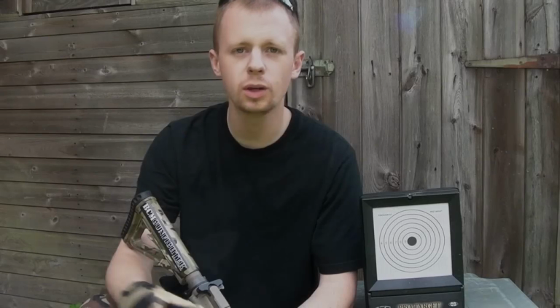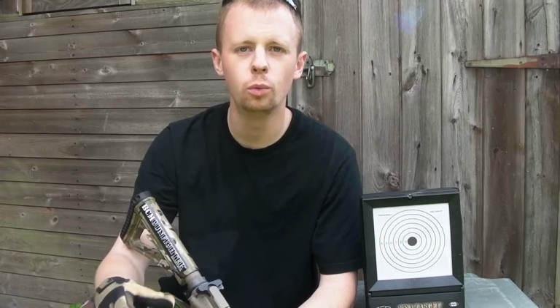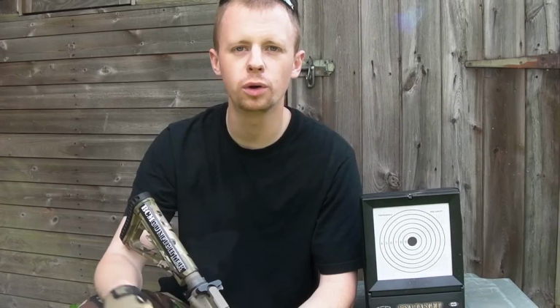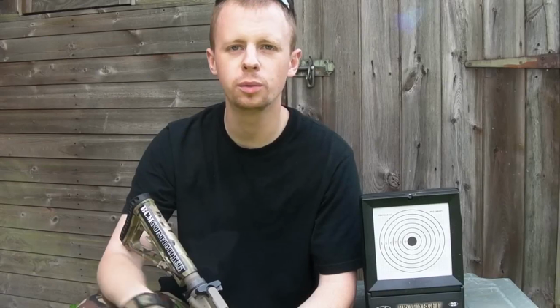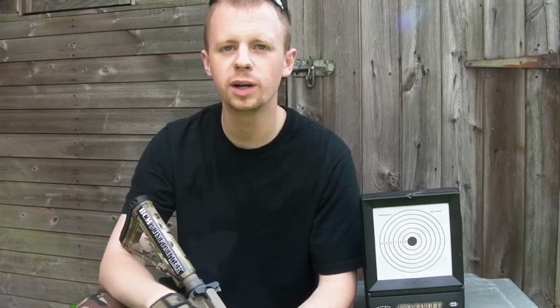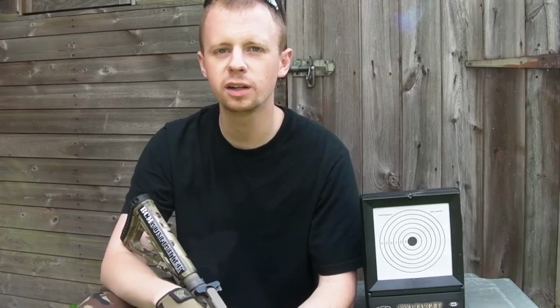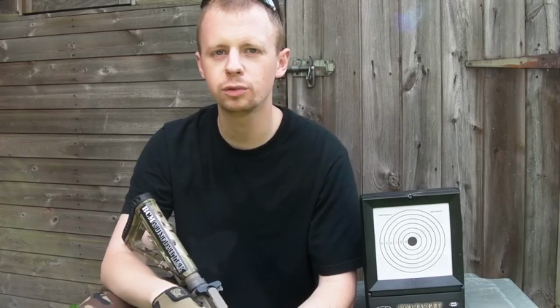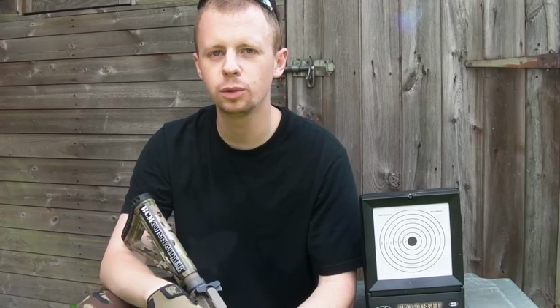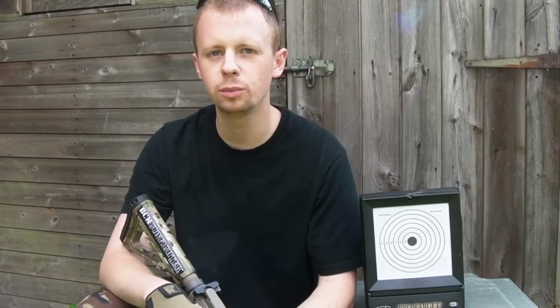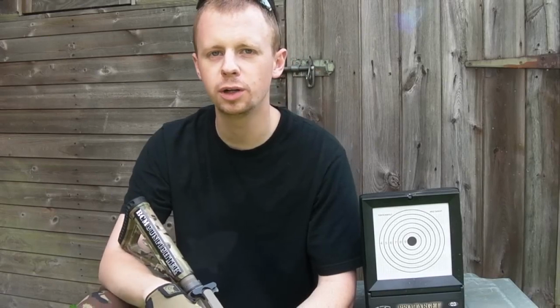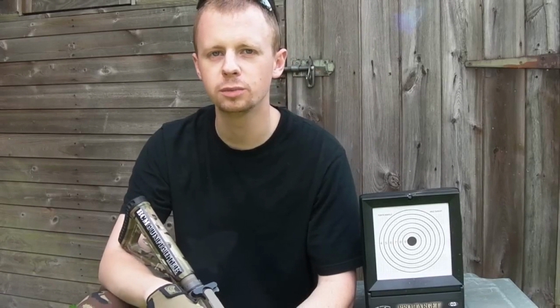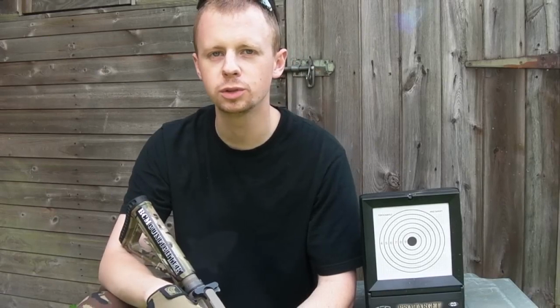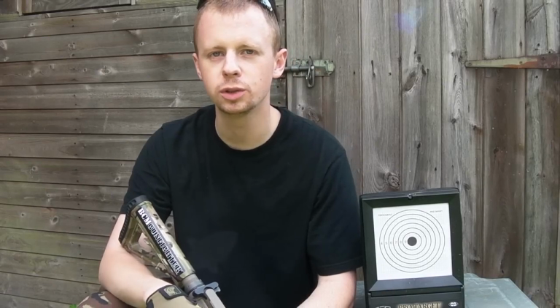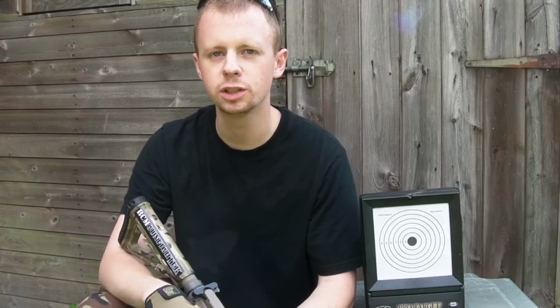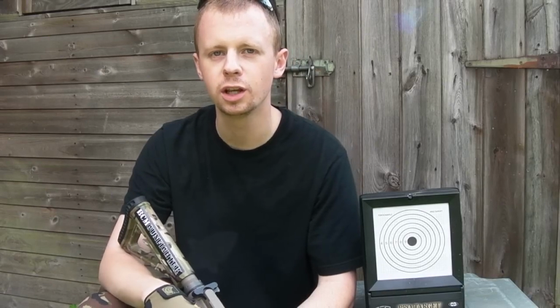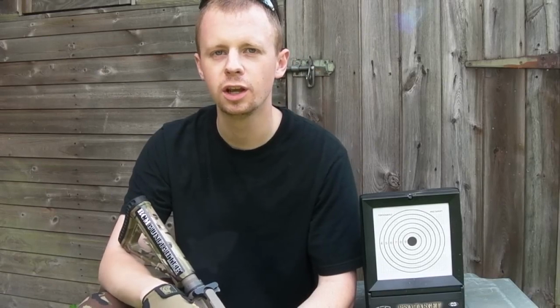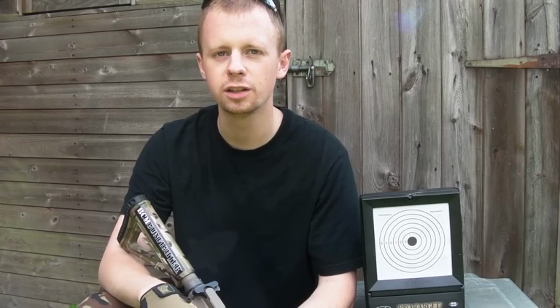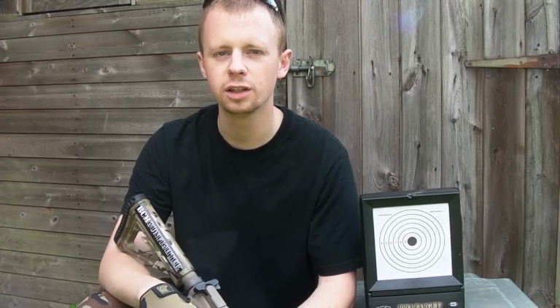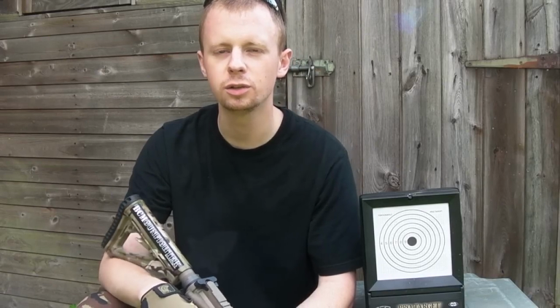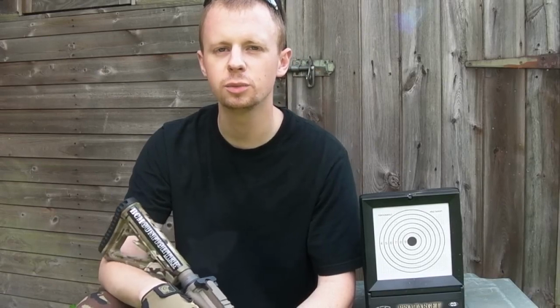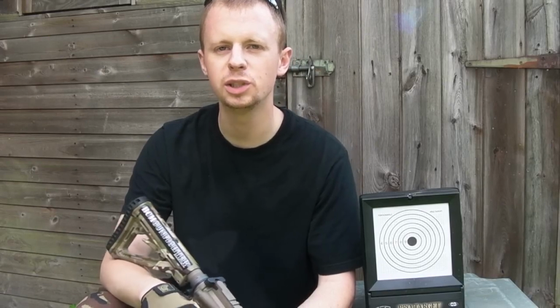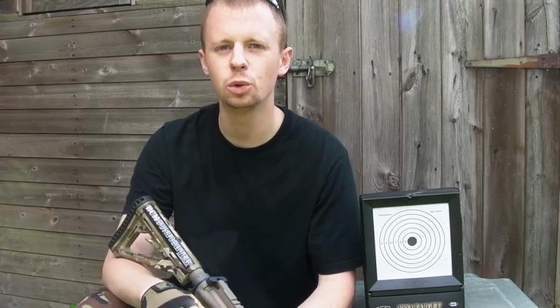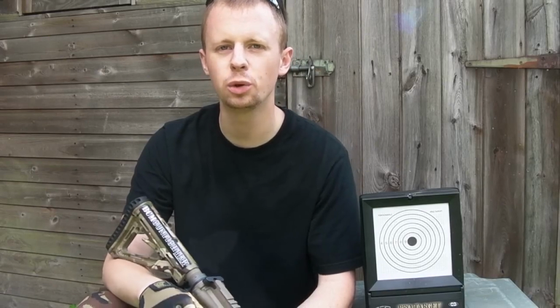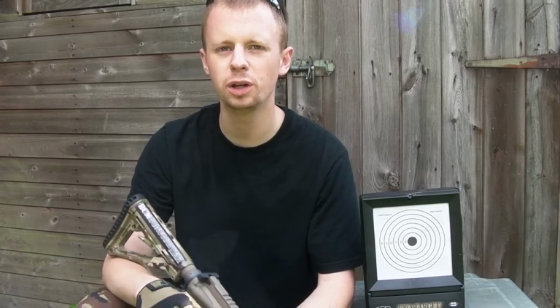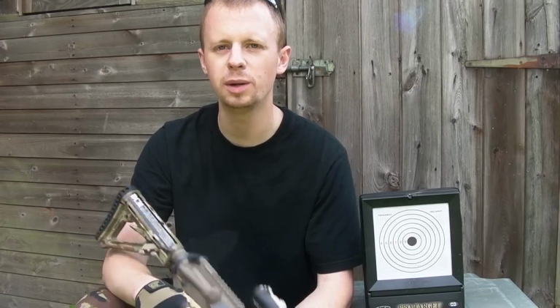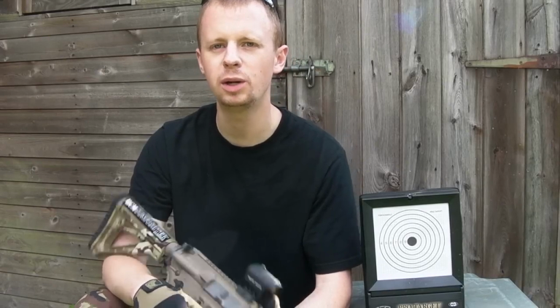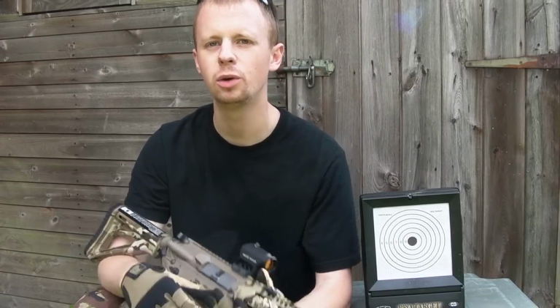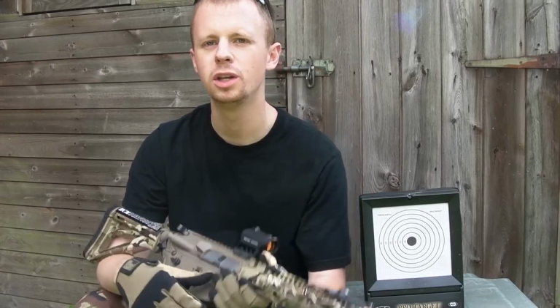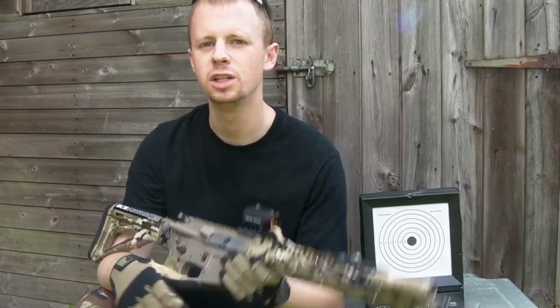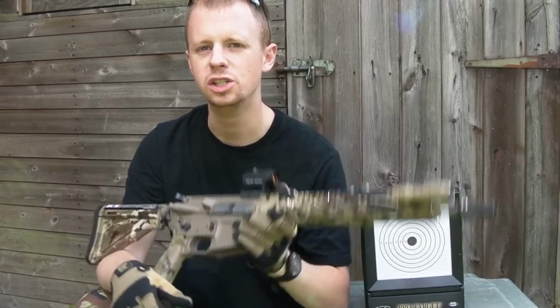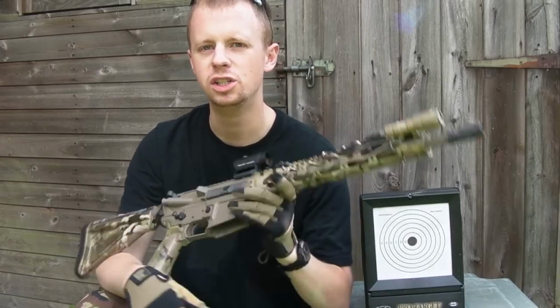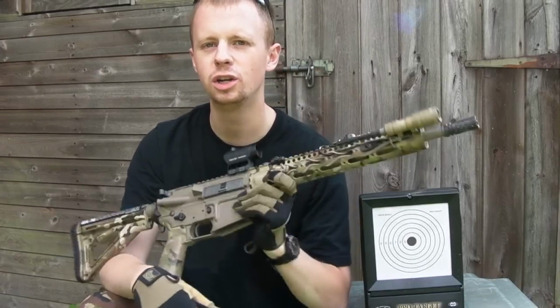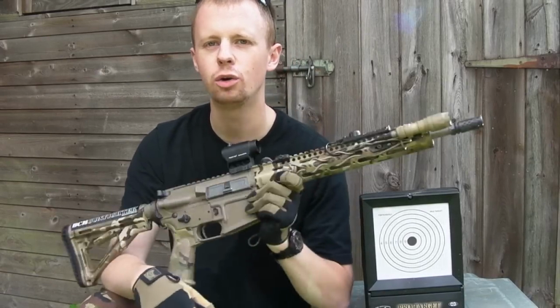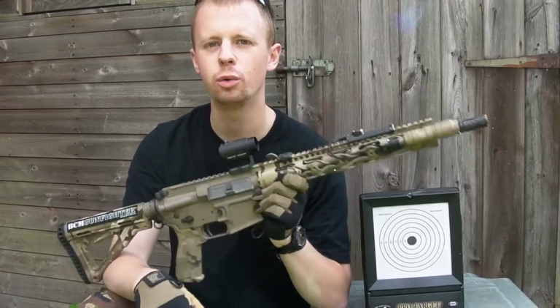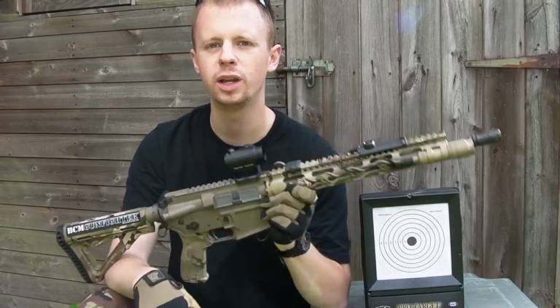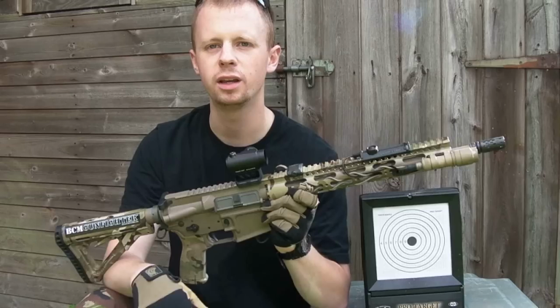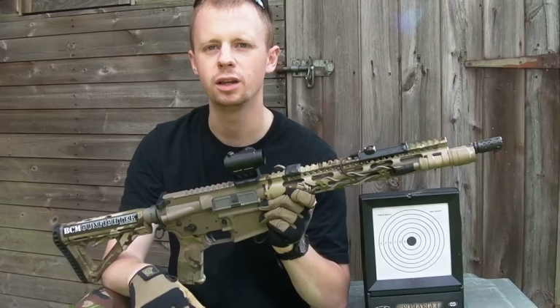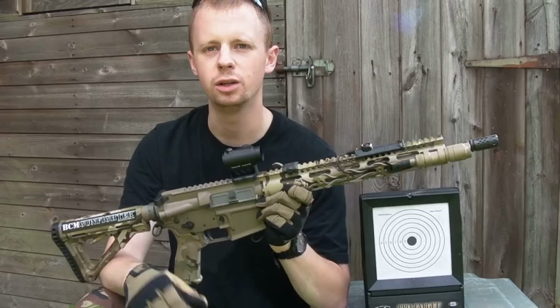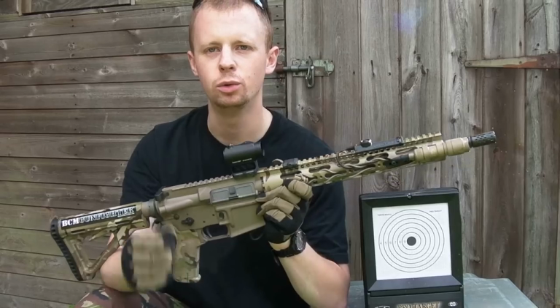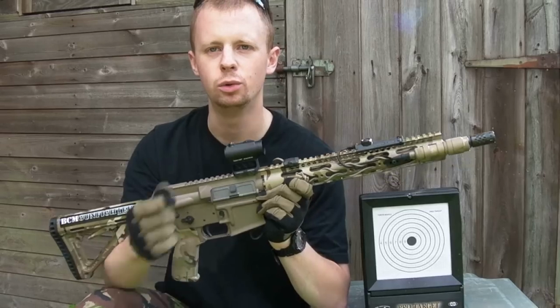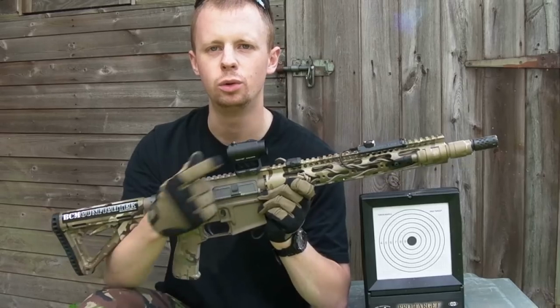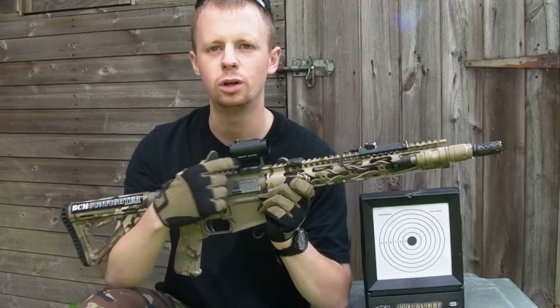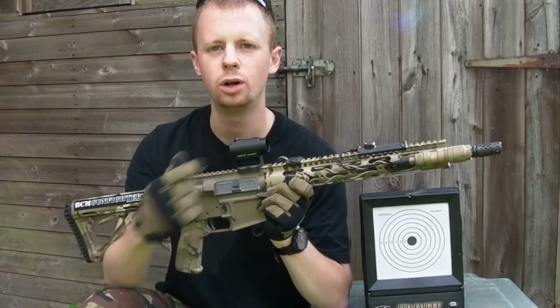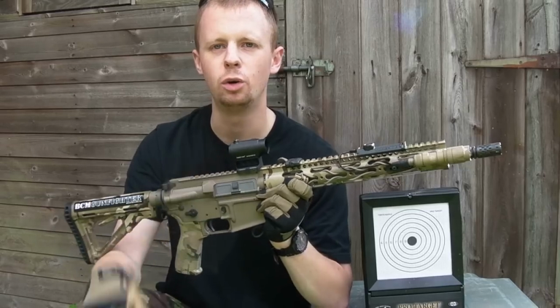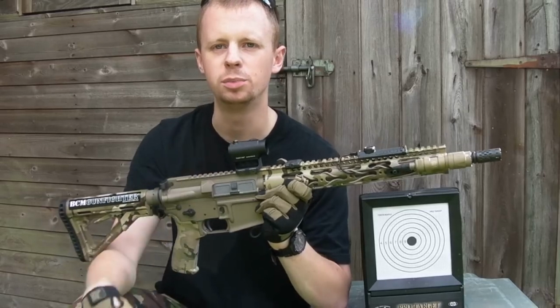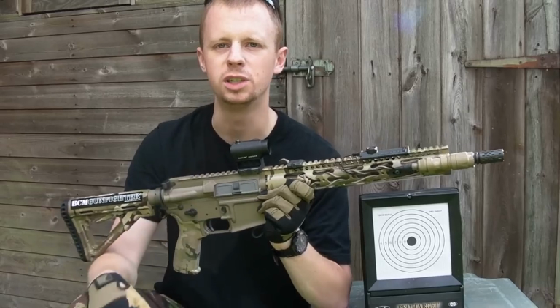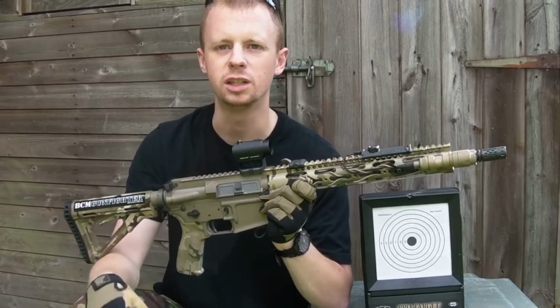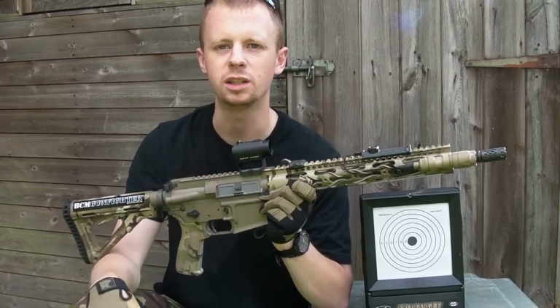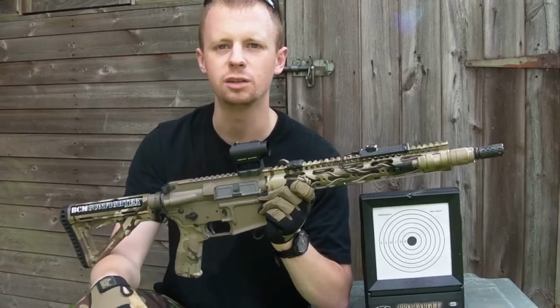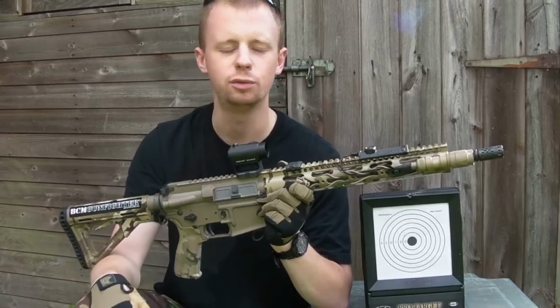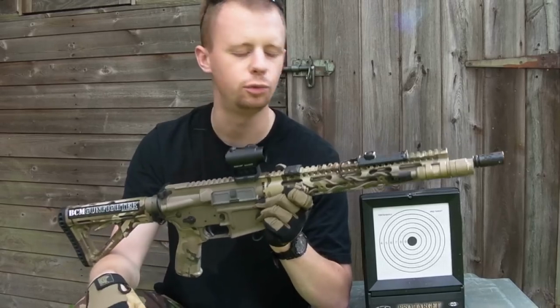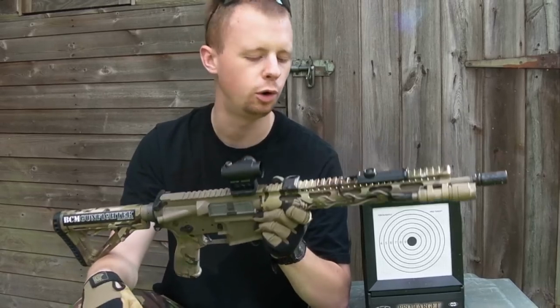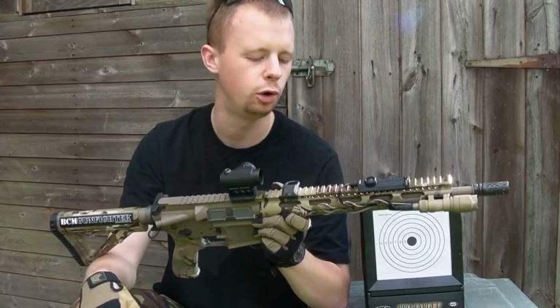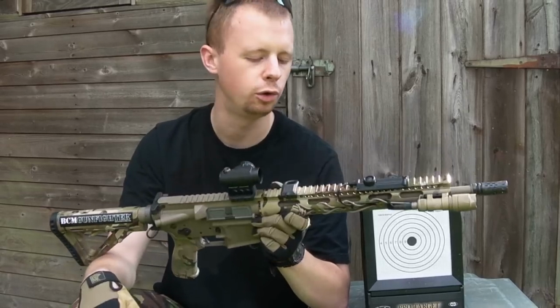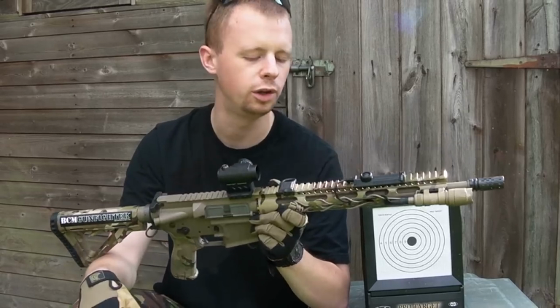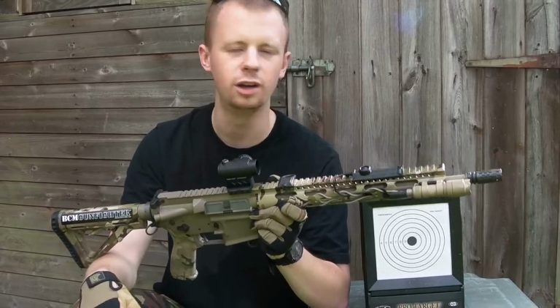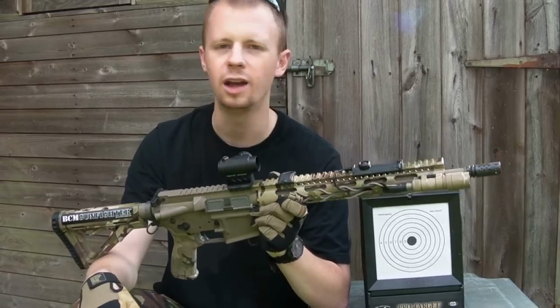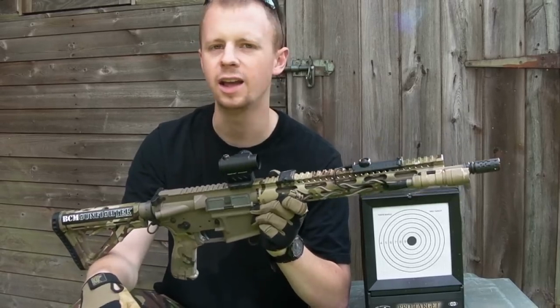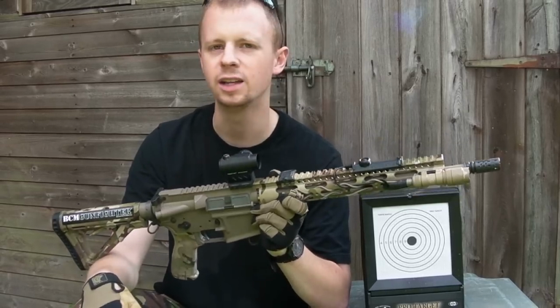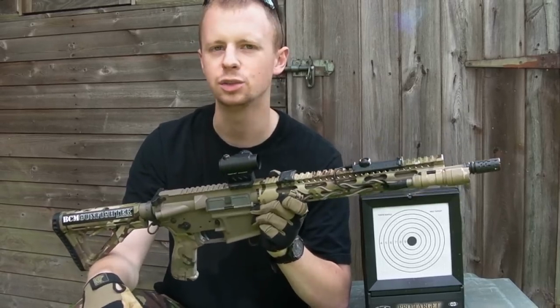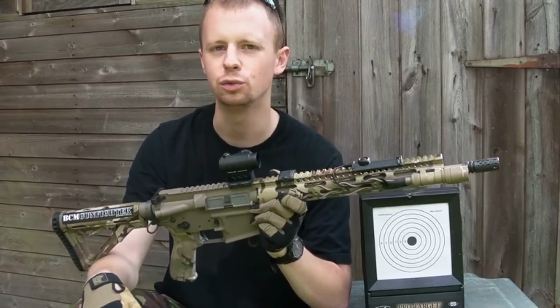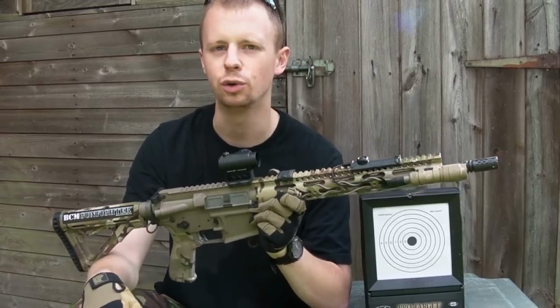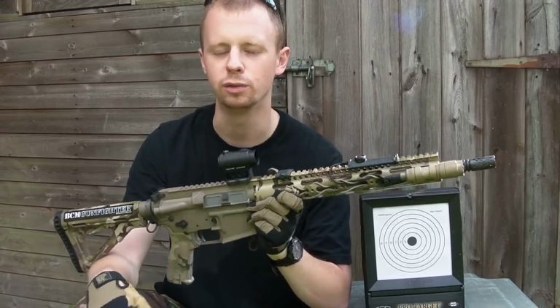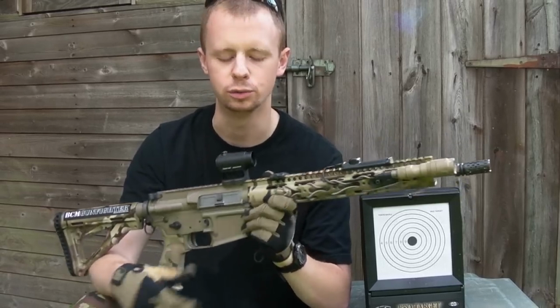Welcome back everyone, my name's Chris. Today I'm going to be talking about zeroing your optic on airsoft rifles.